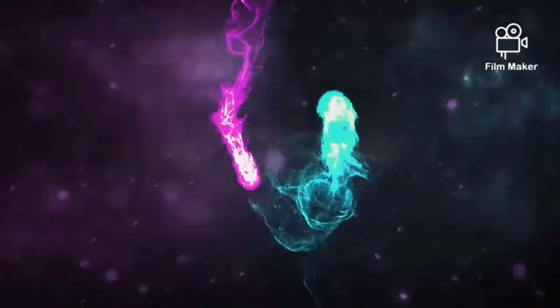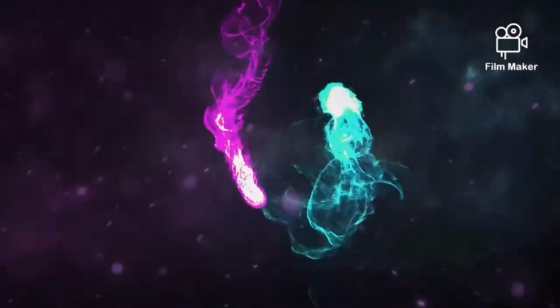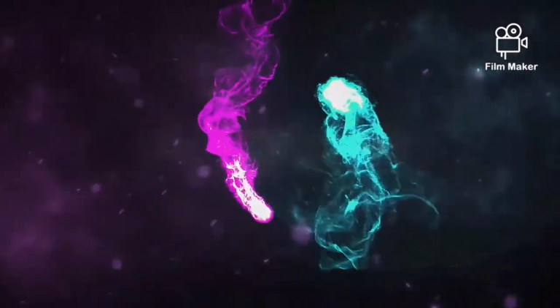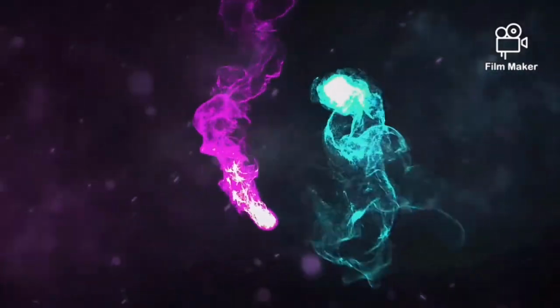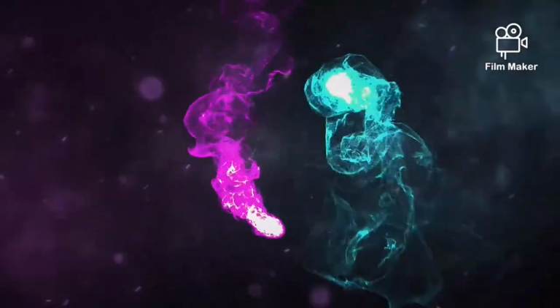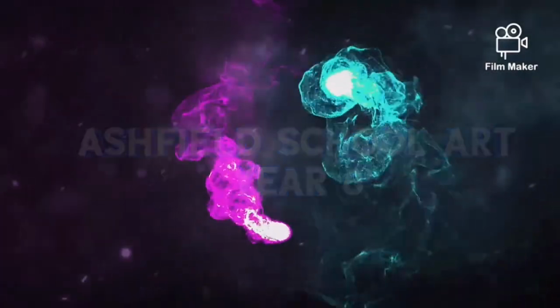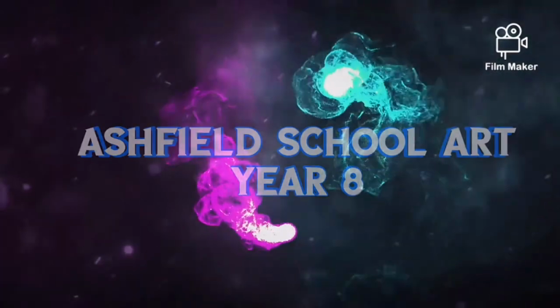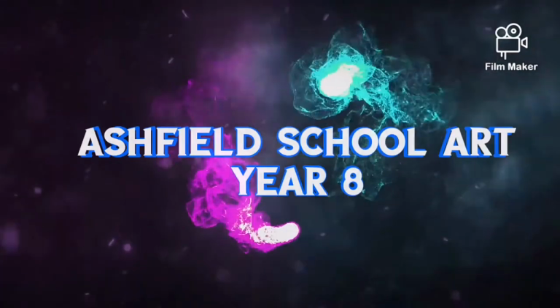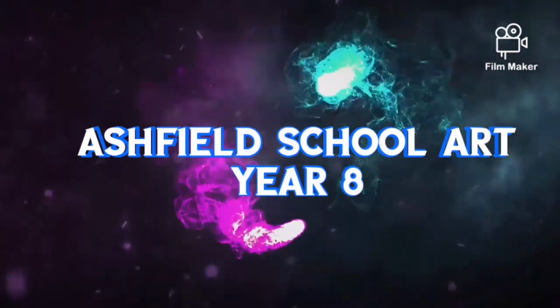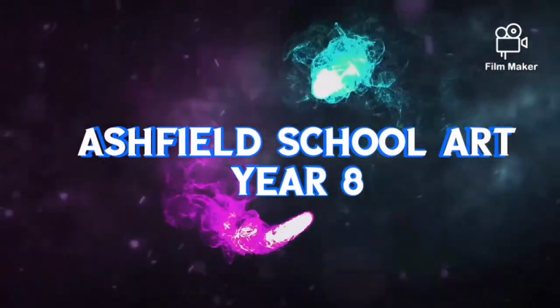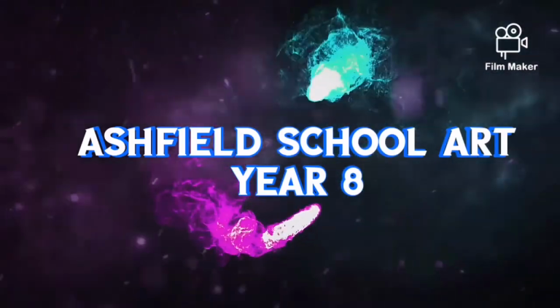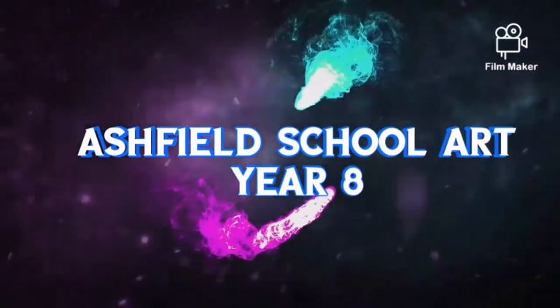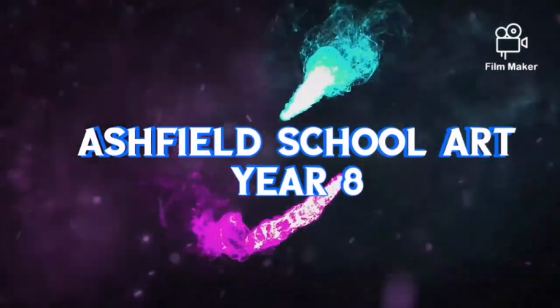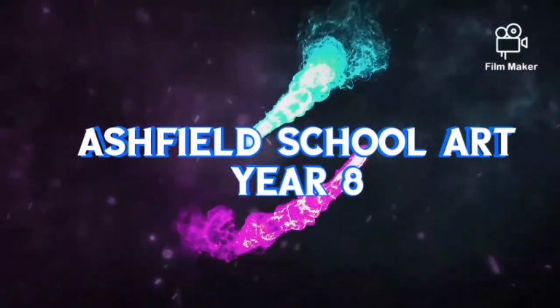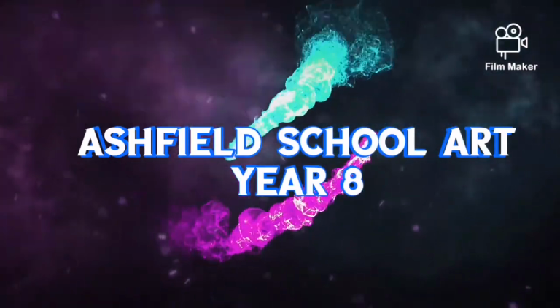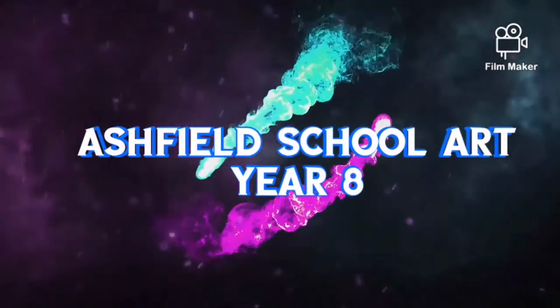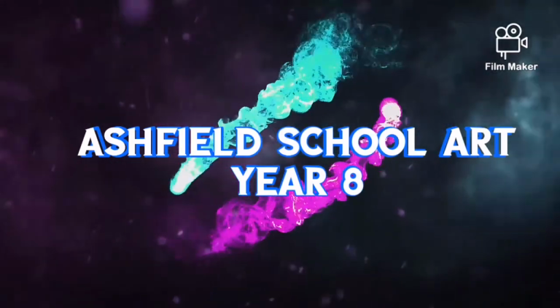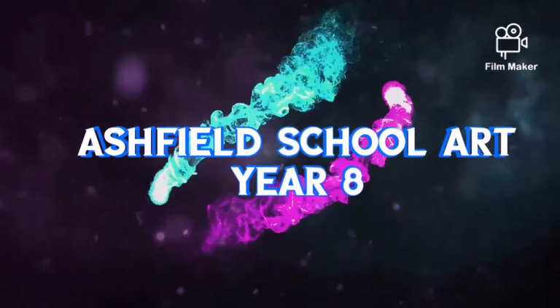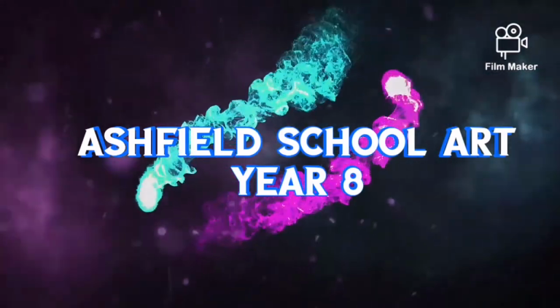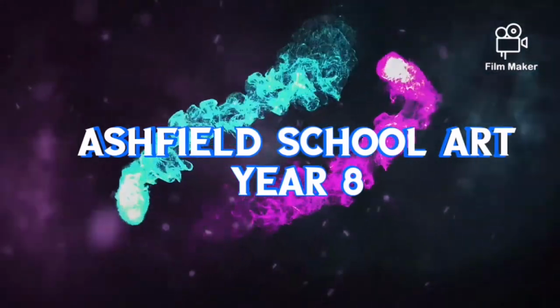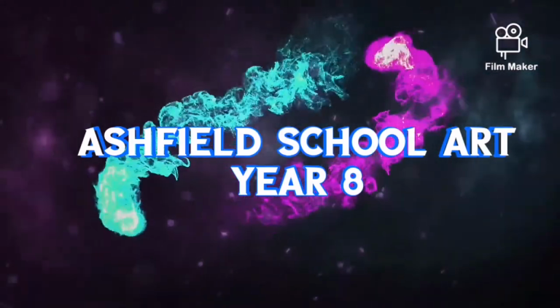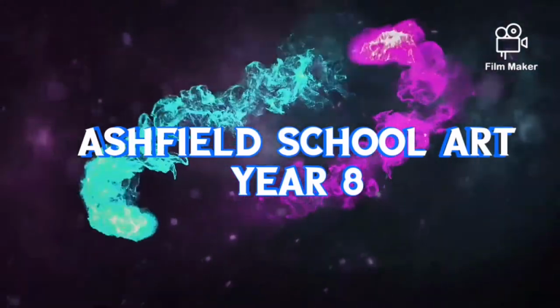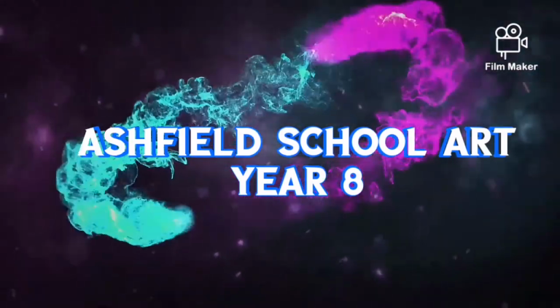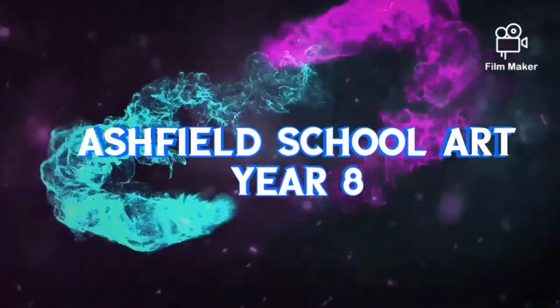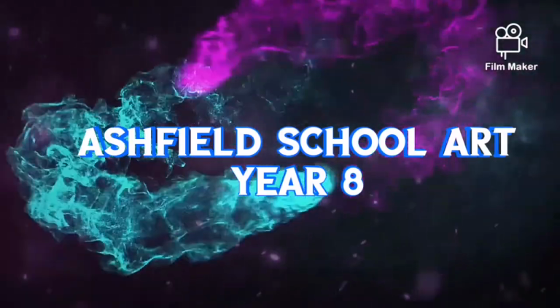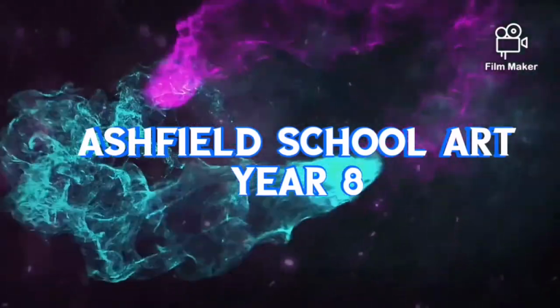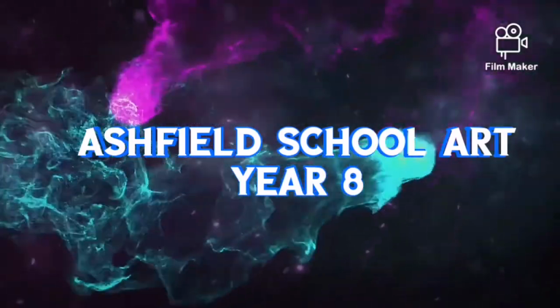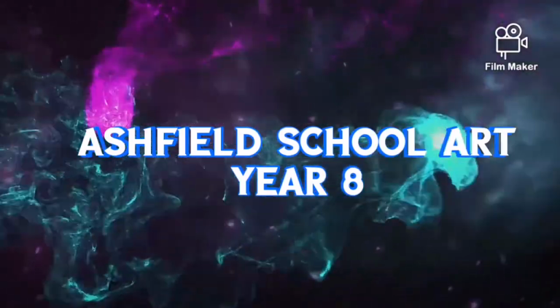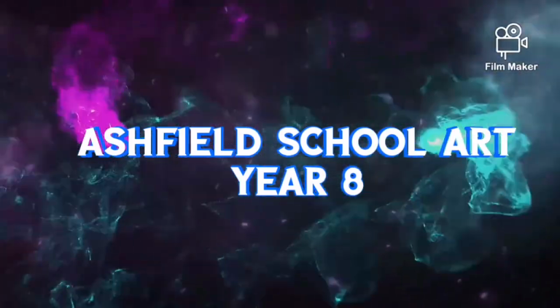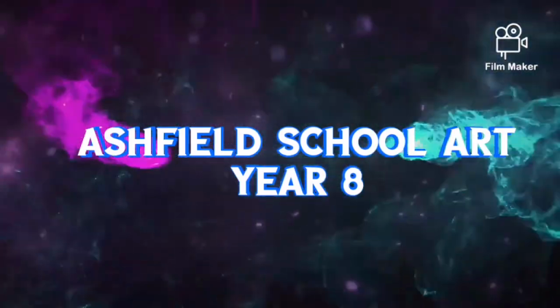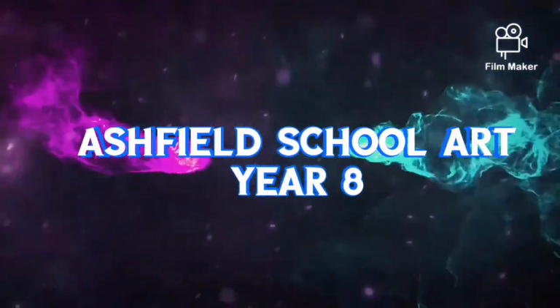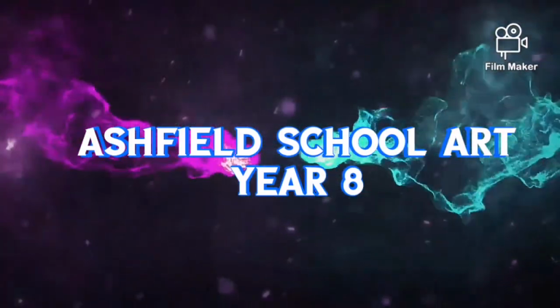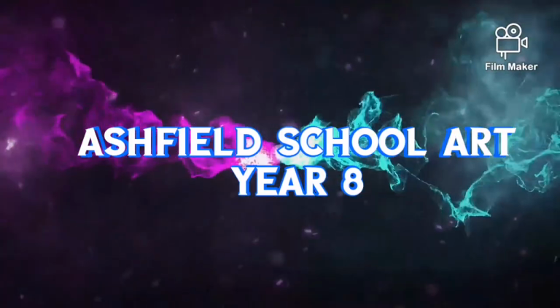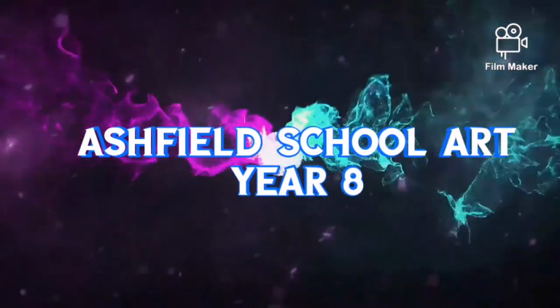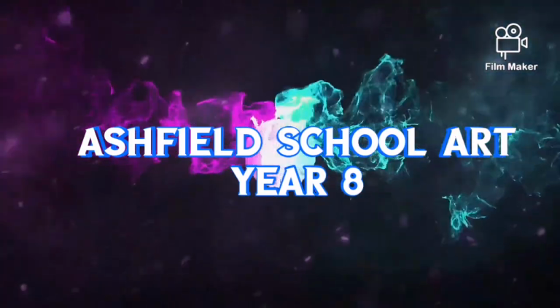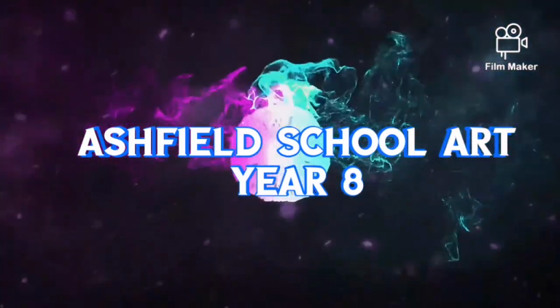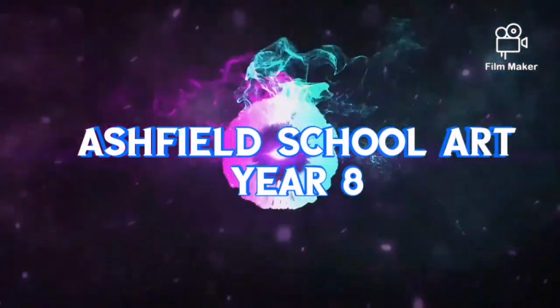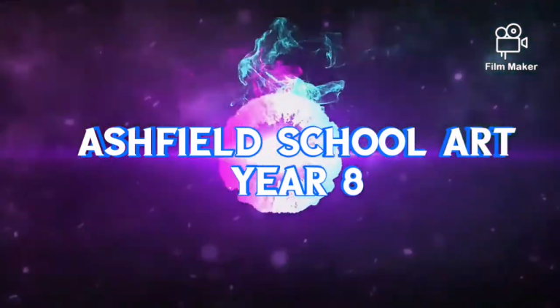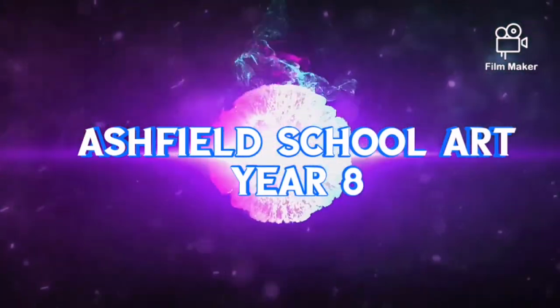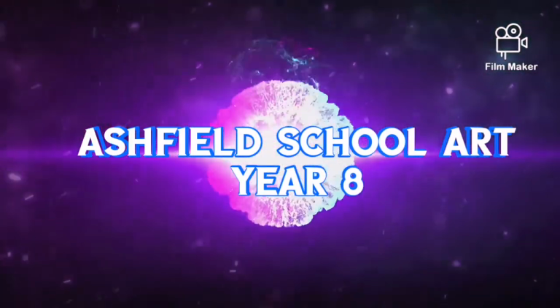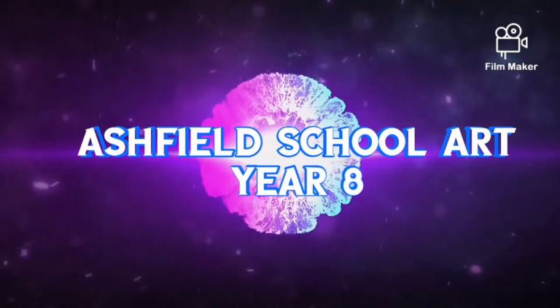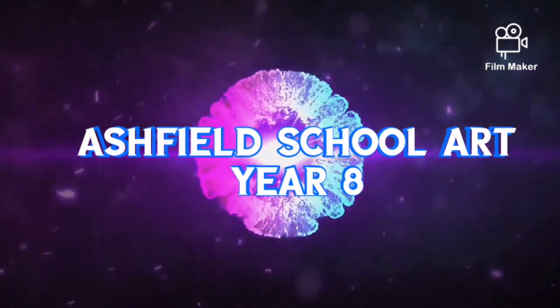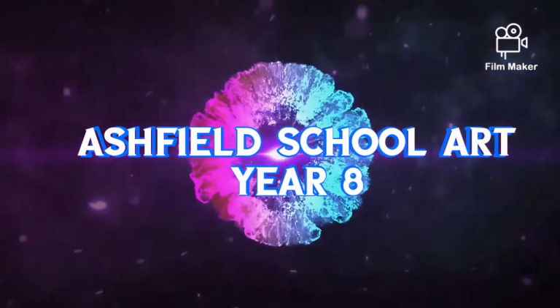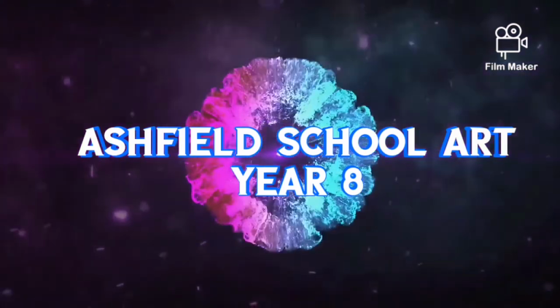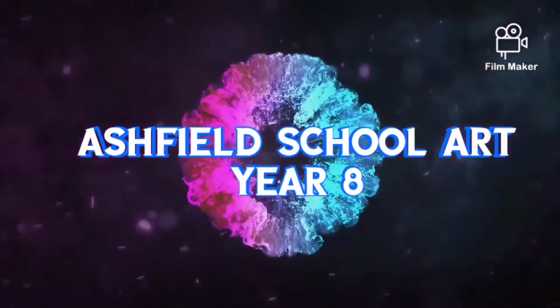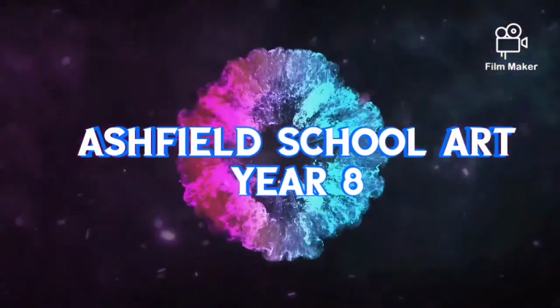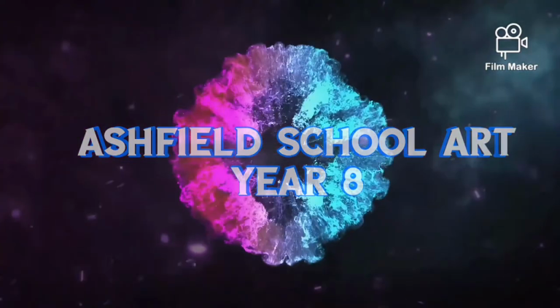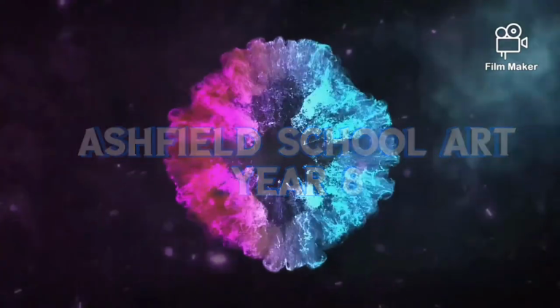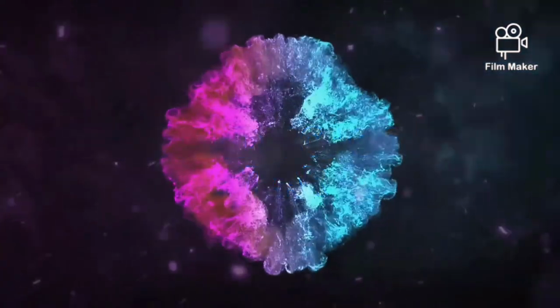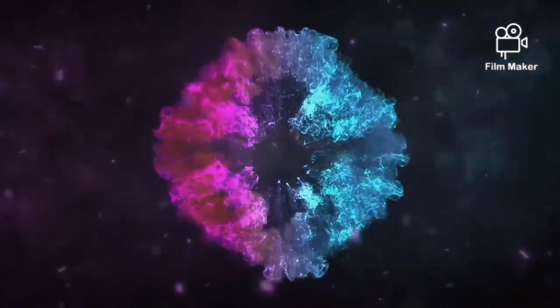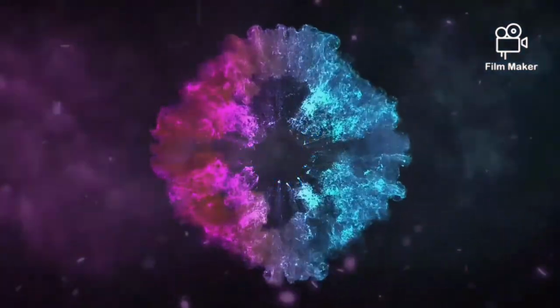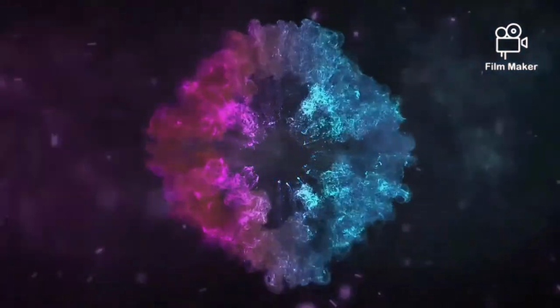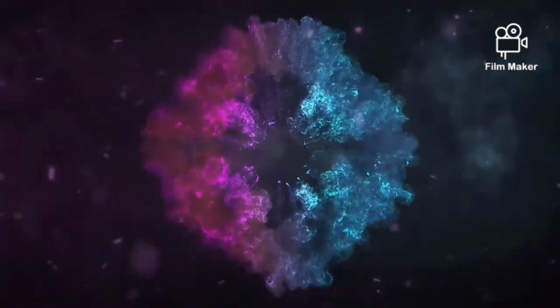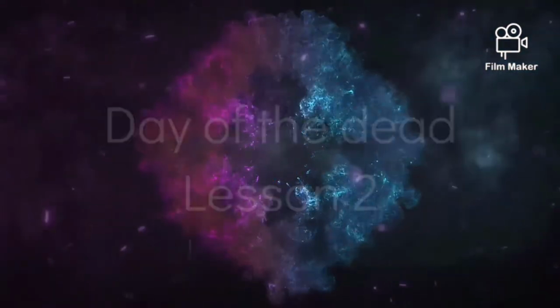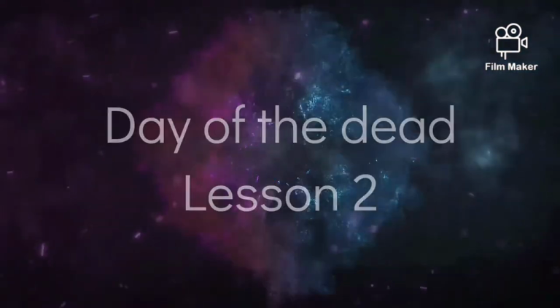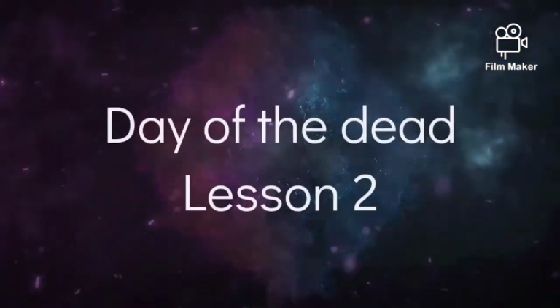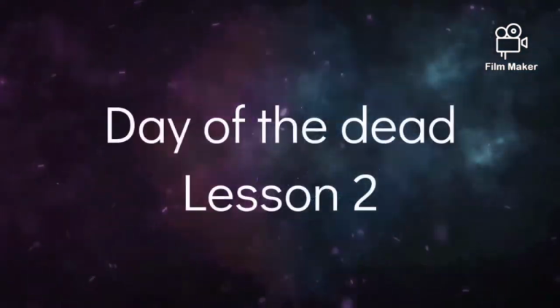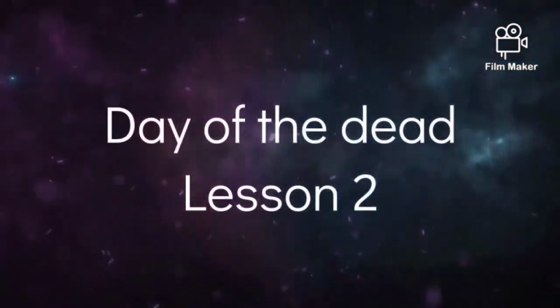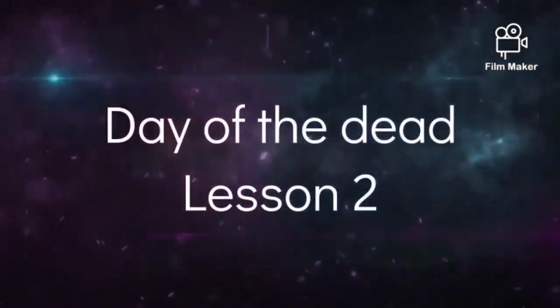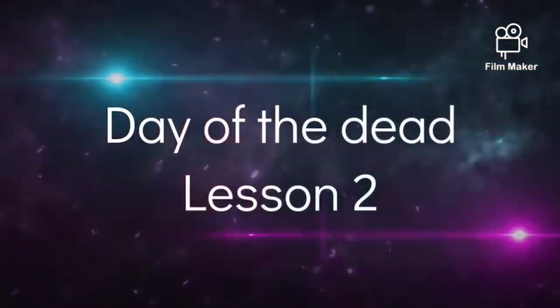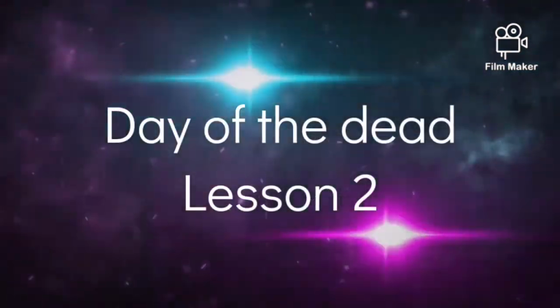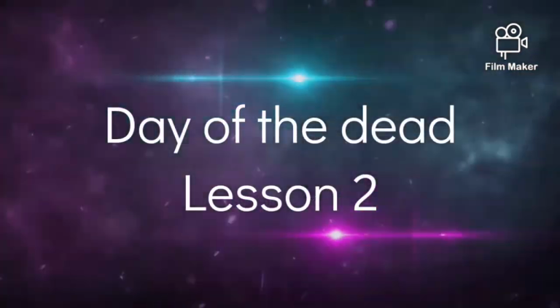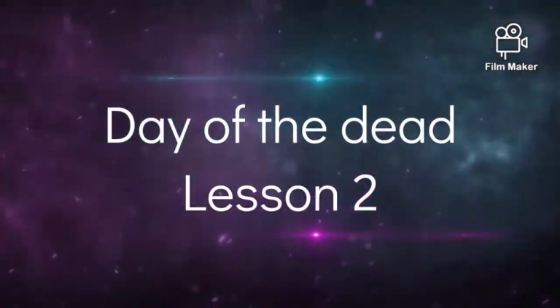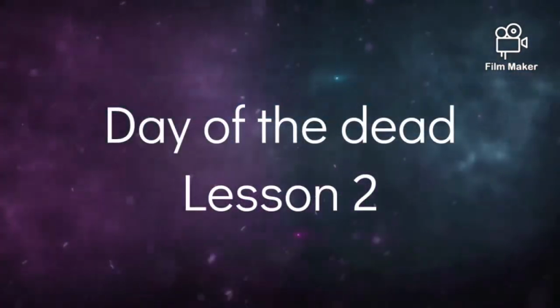Hi Year 8, this is Miss Hannett Barker and today we're going to be looking at your second lesson for your Day of the Dead project.